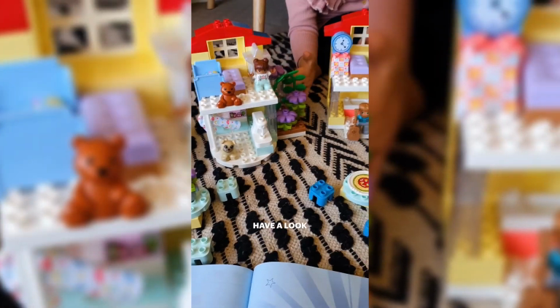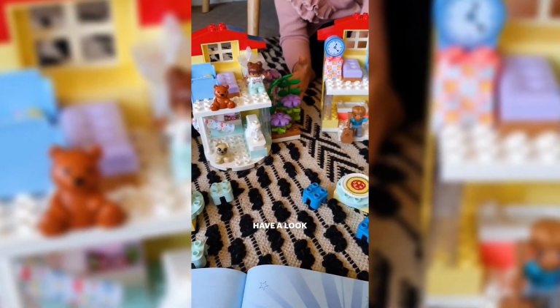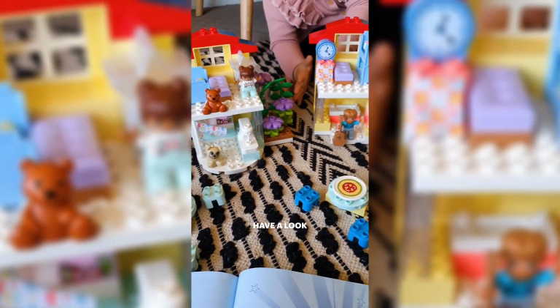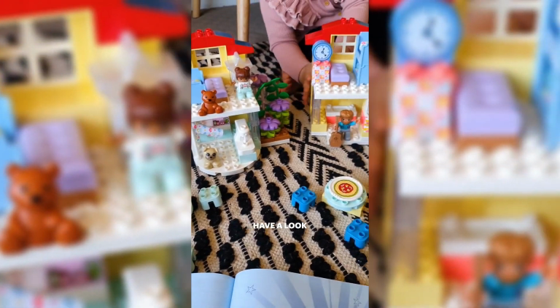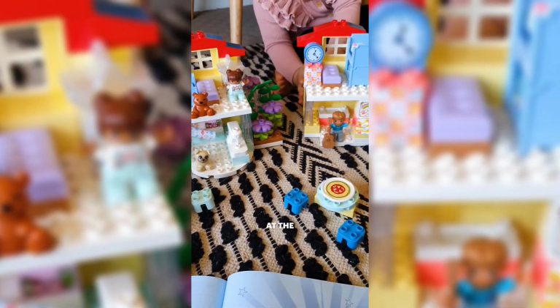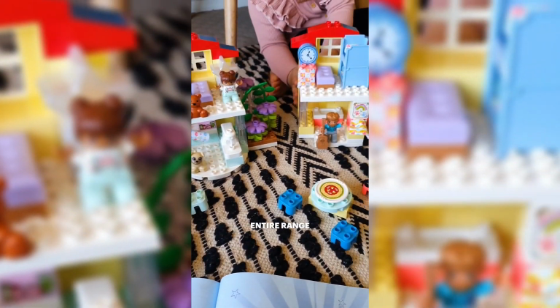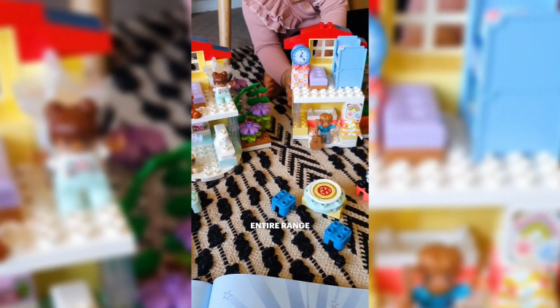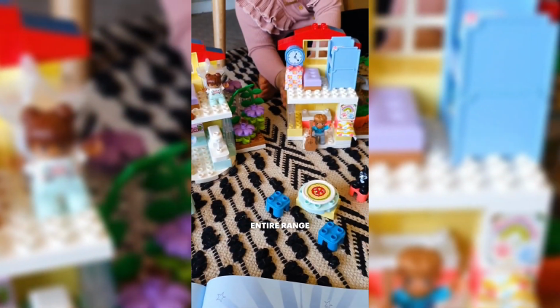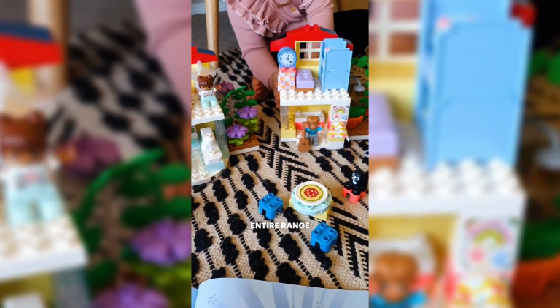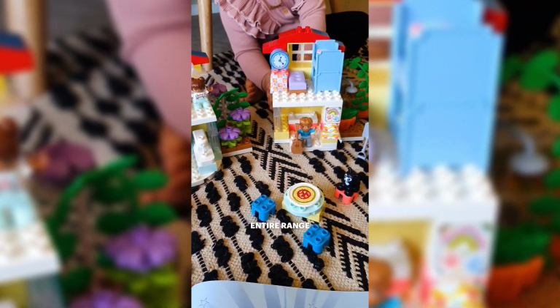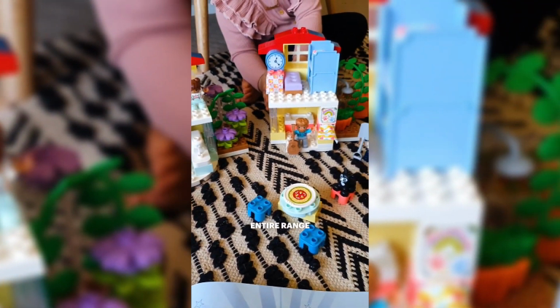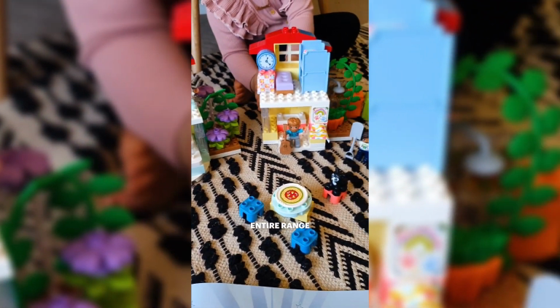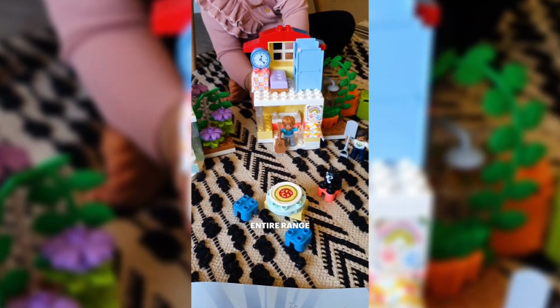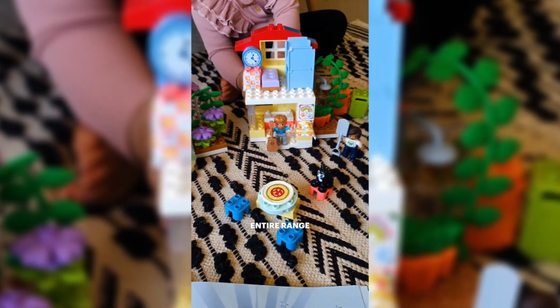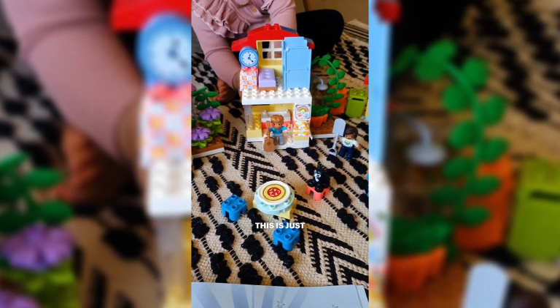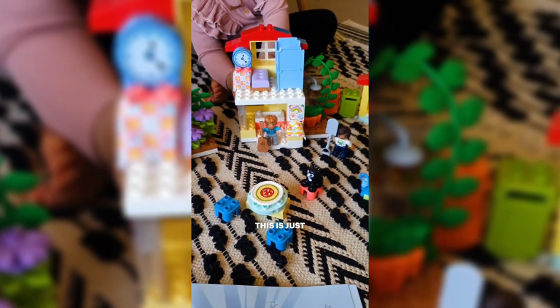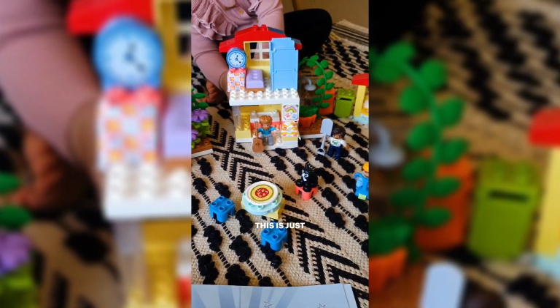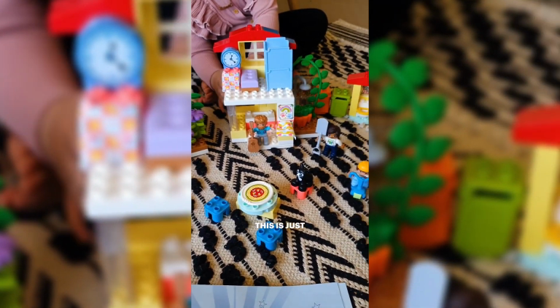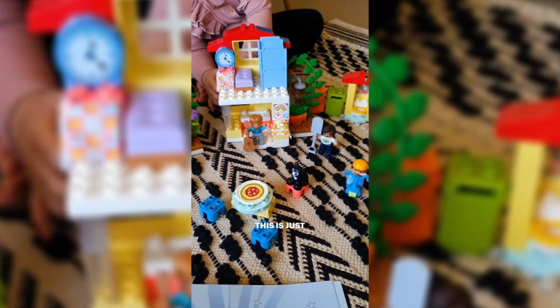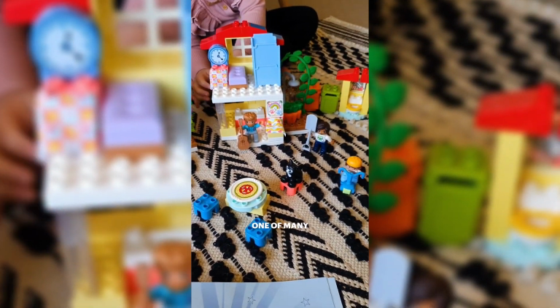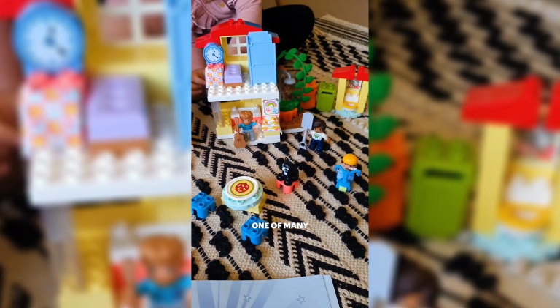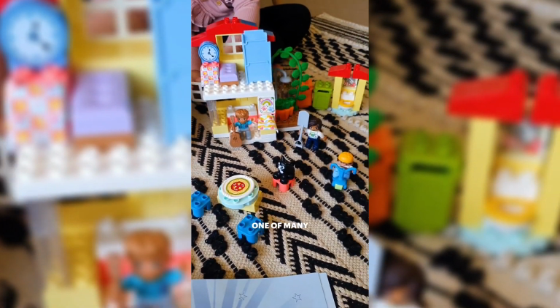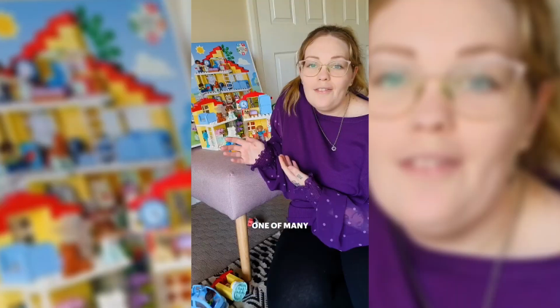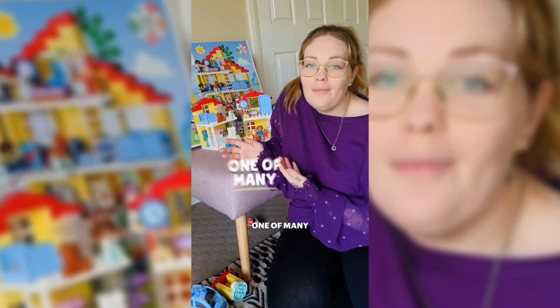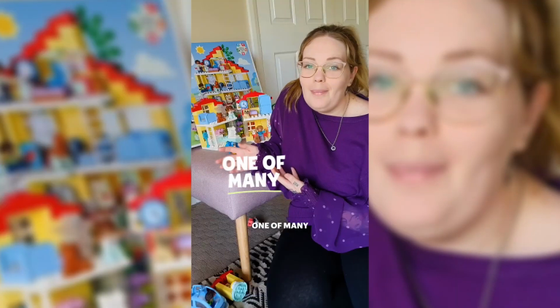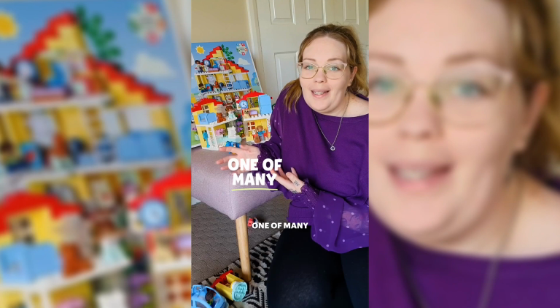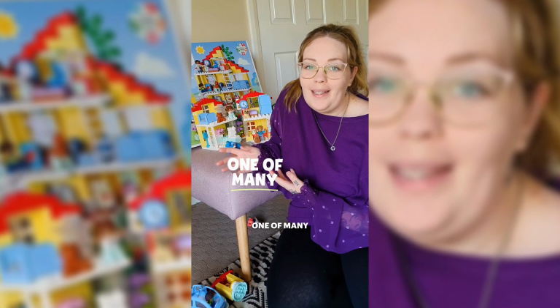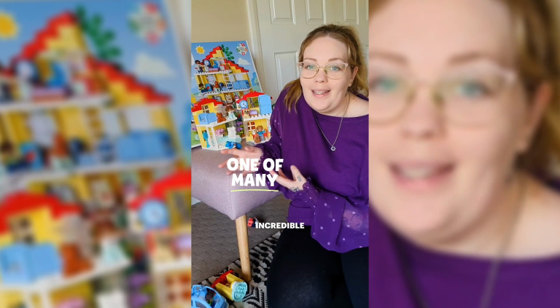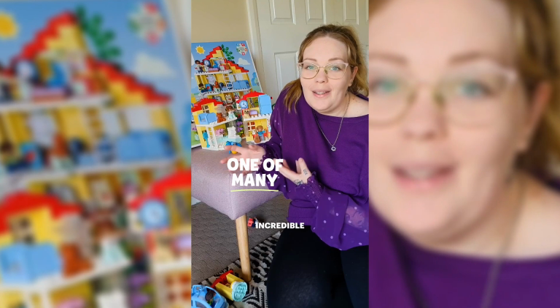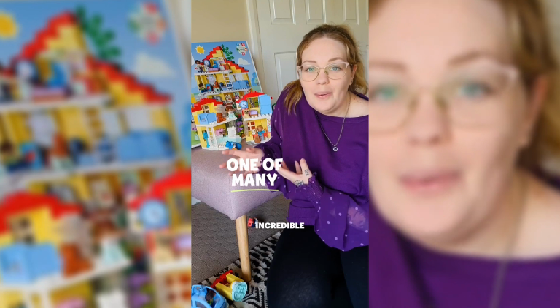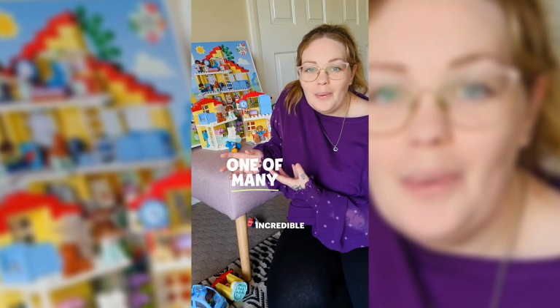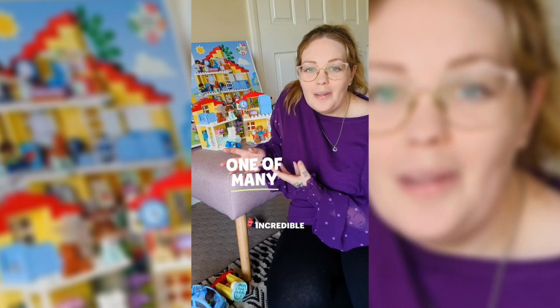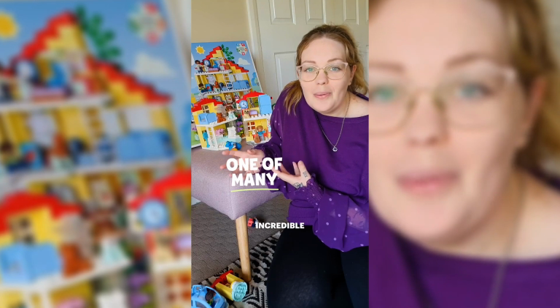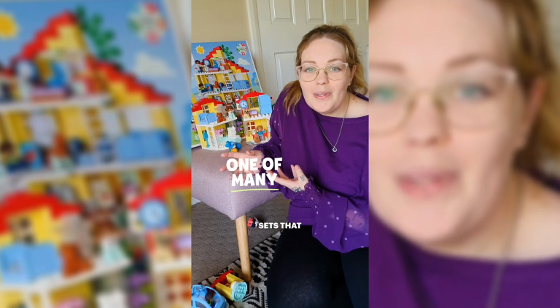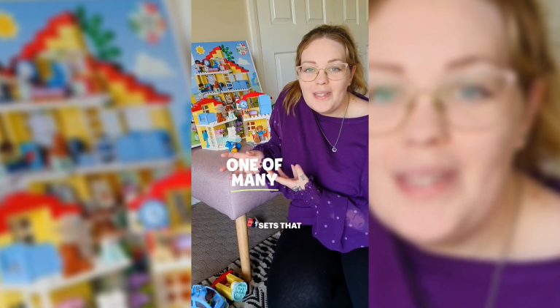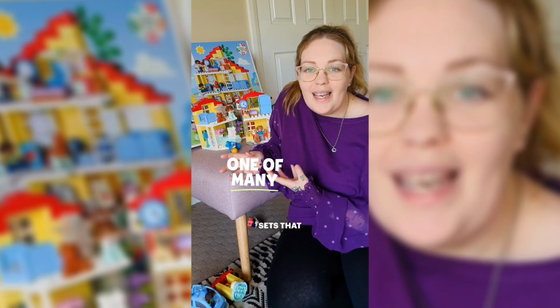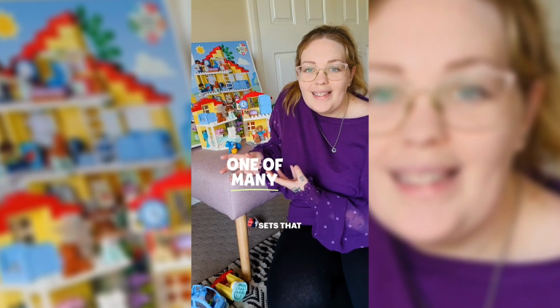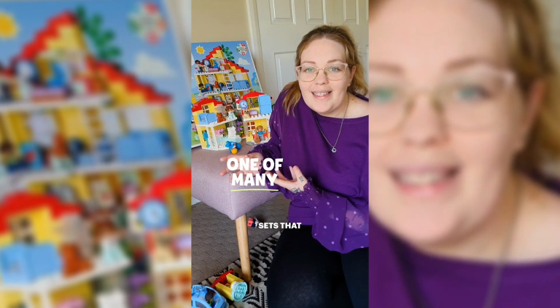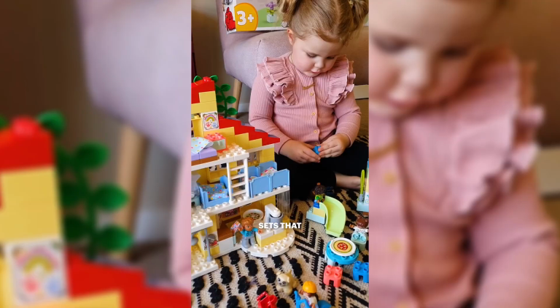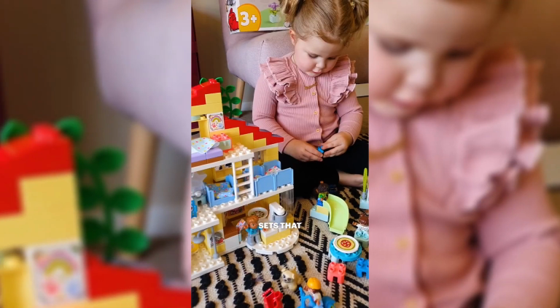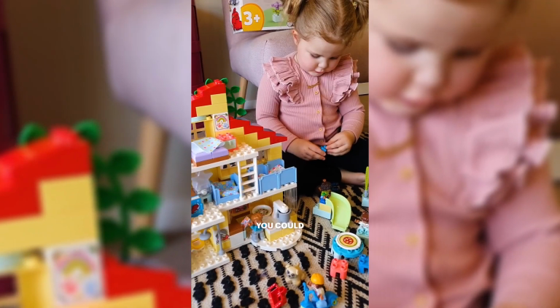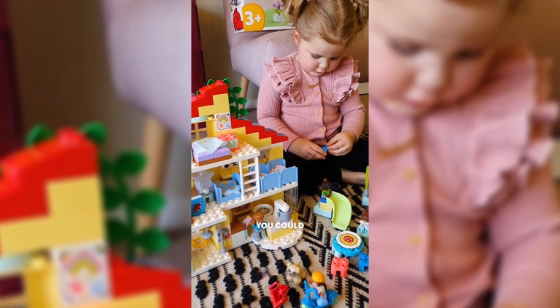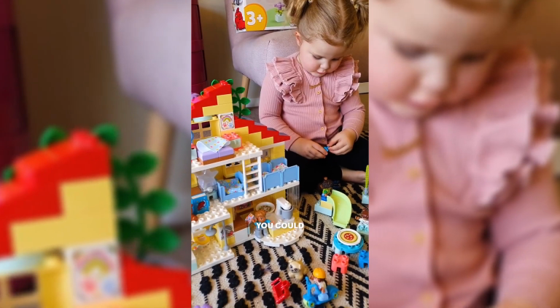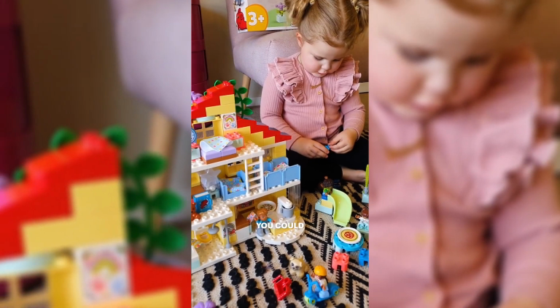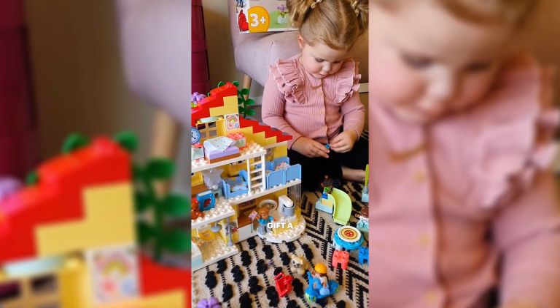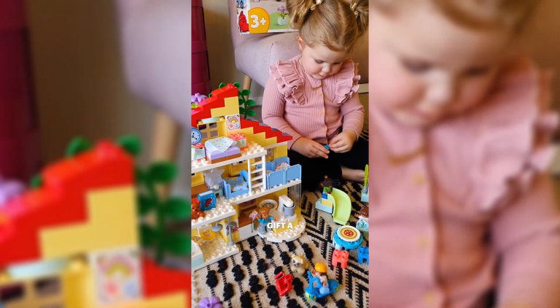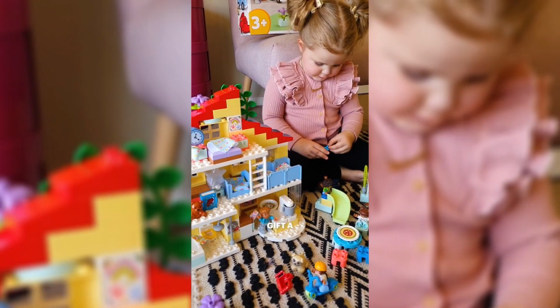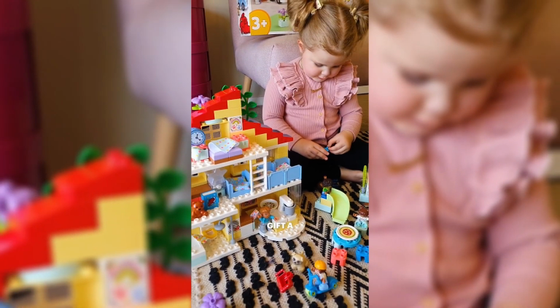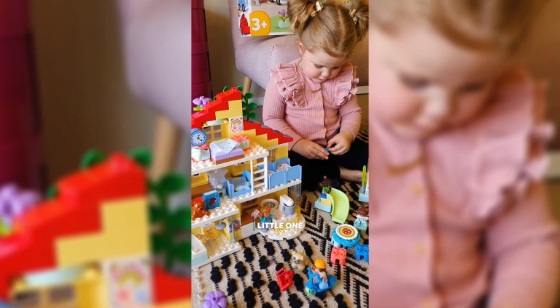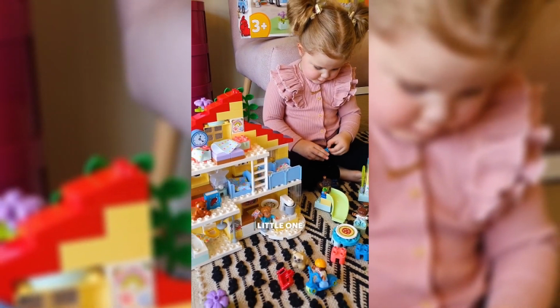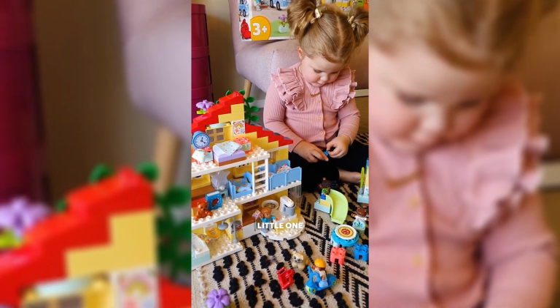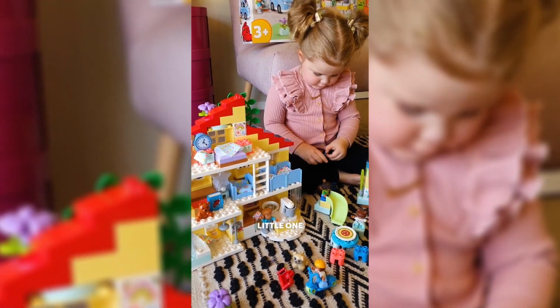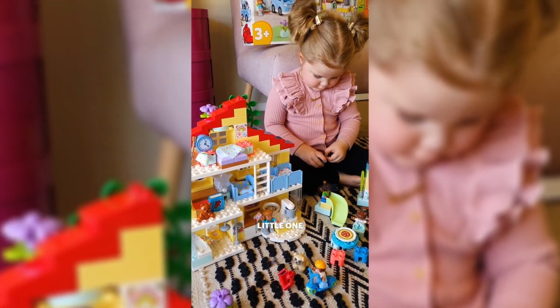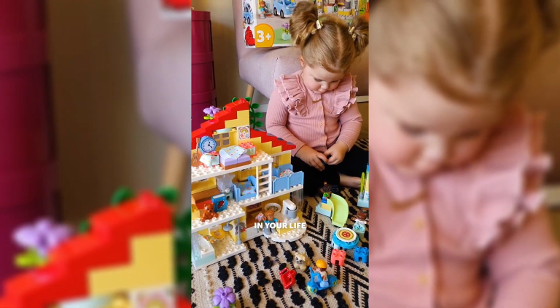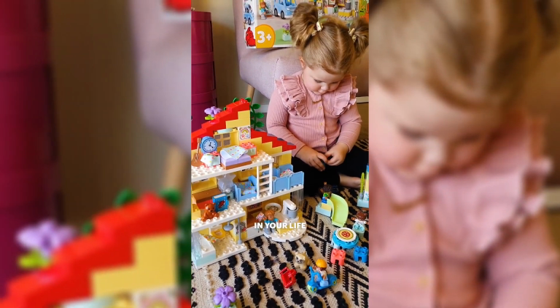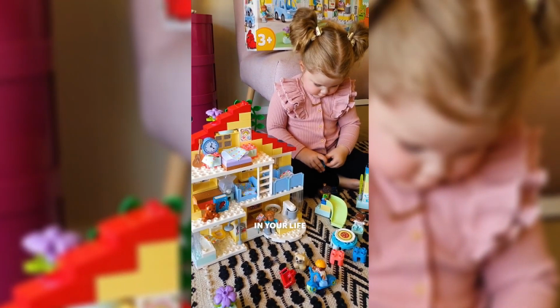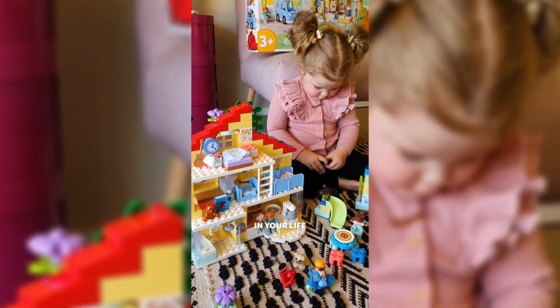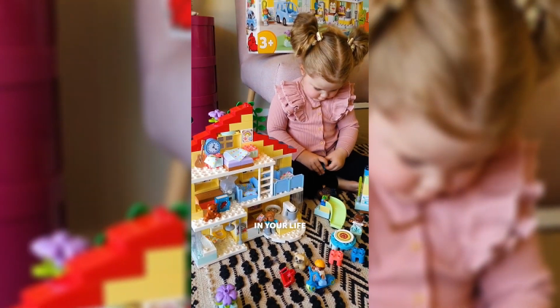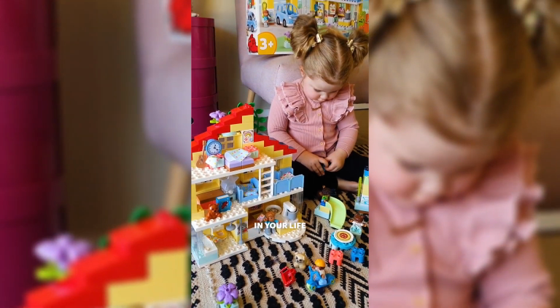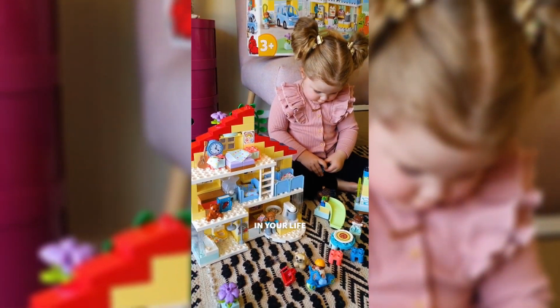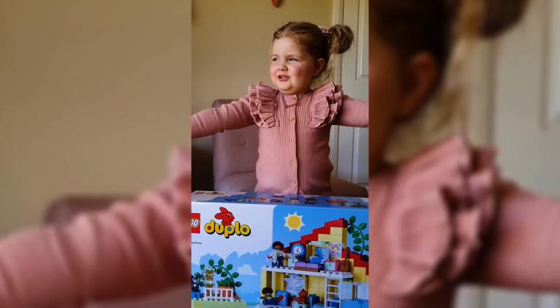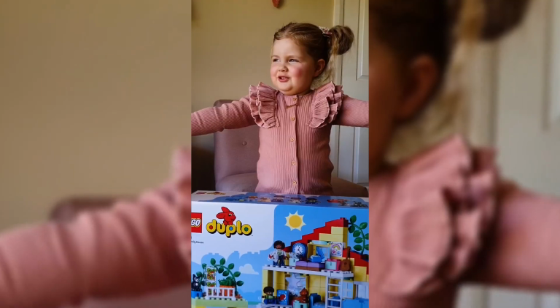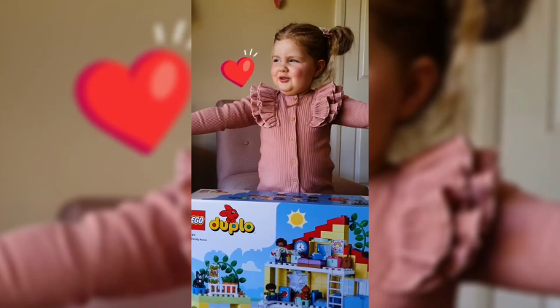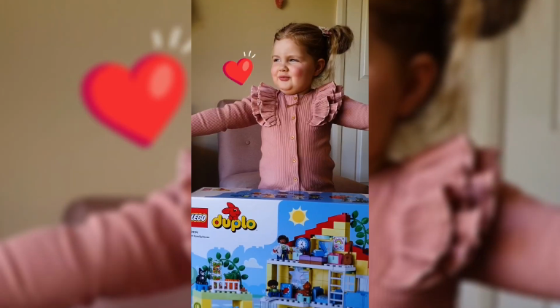Have a look at the entire range. This is just one of many incredible sets that you could gift a little one in your life.